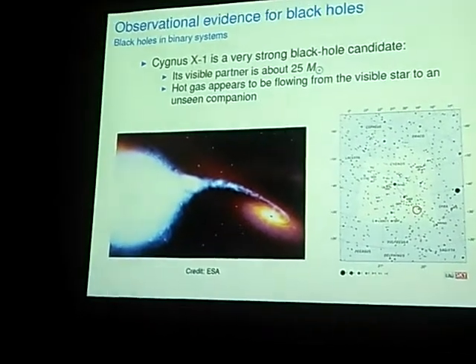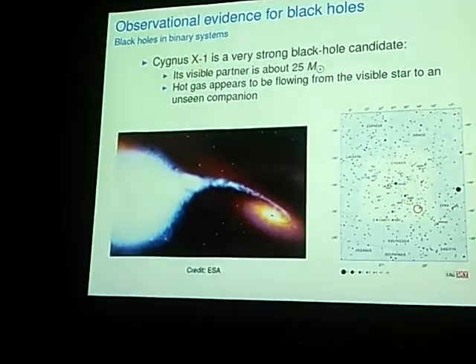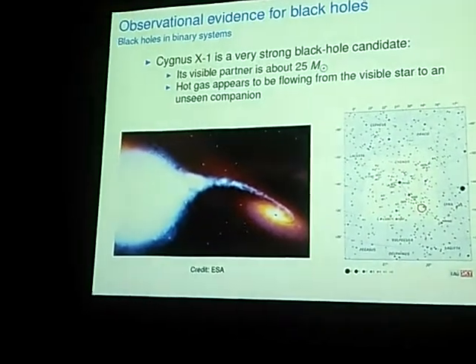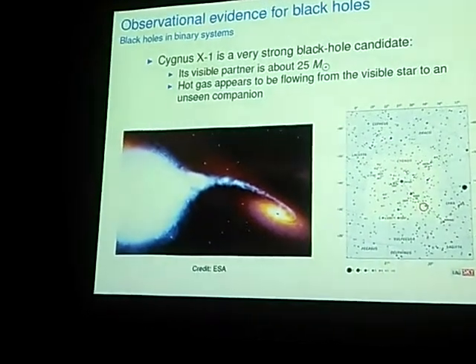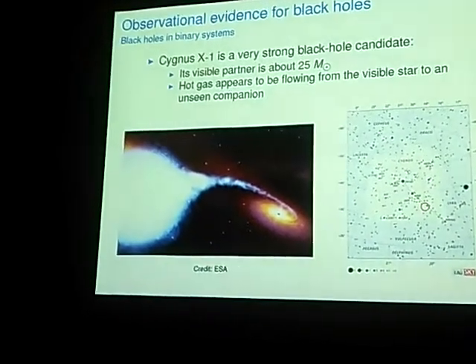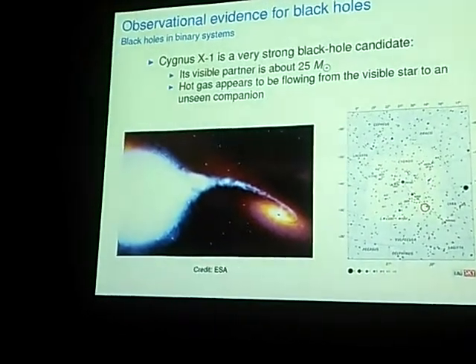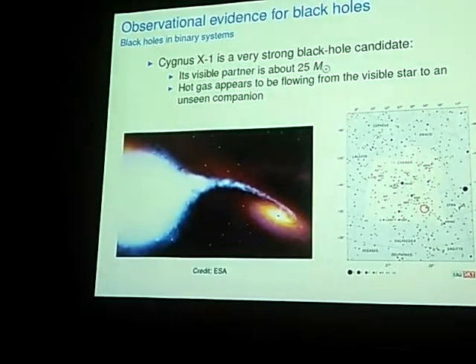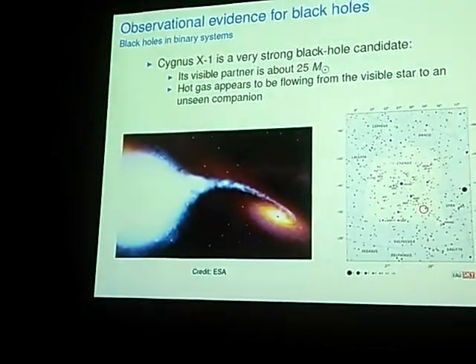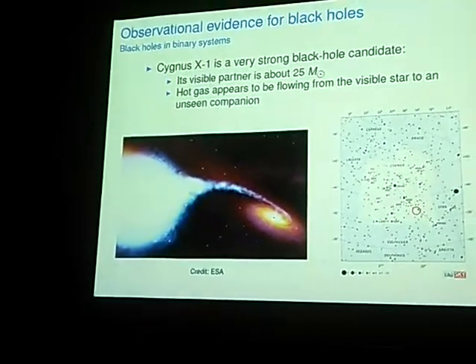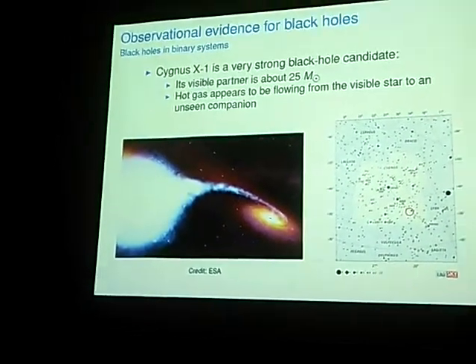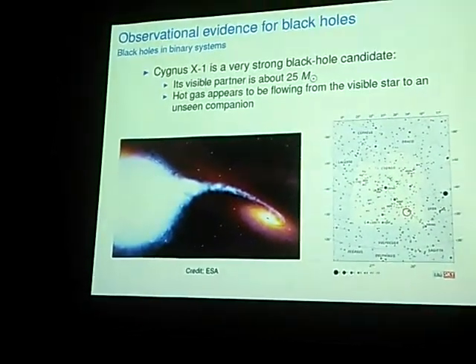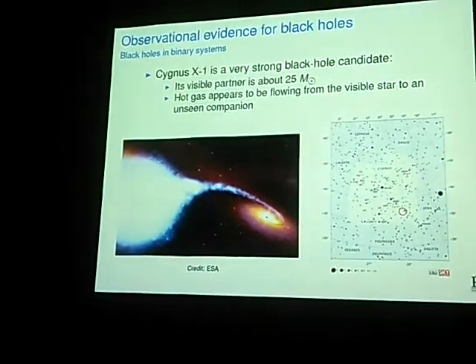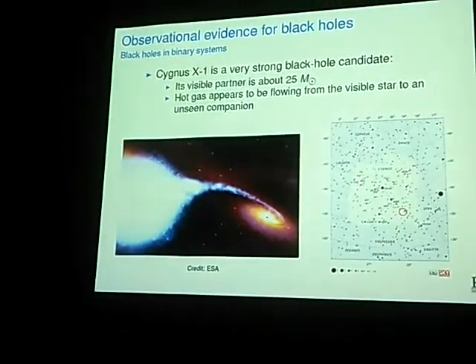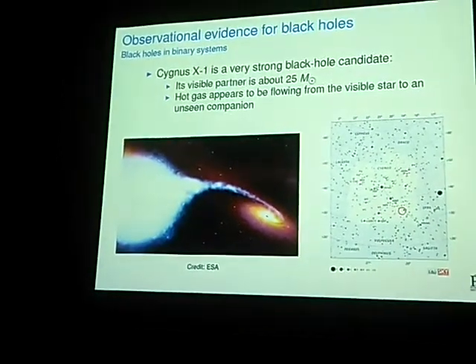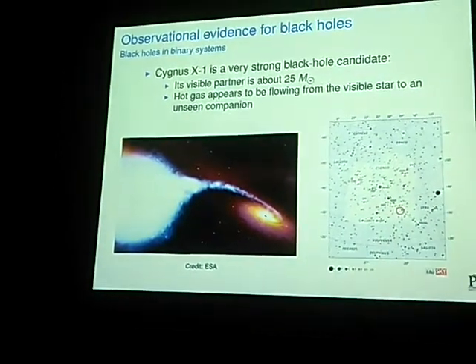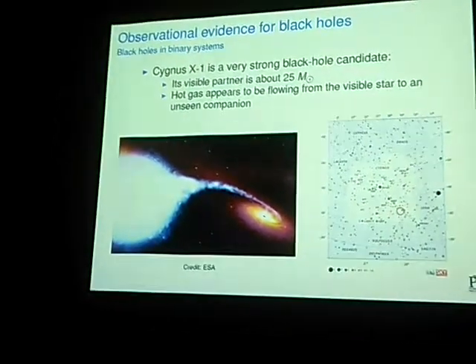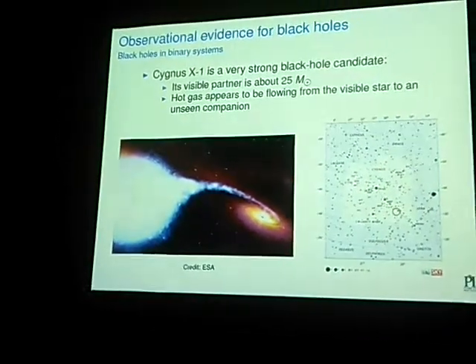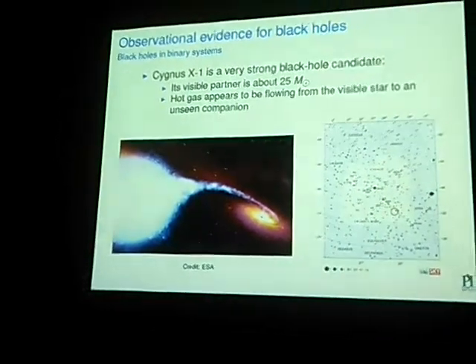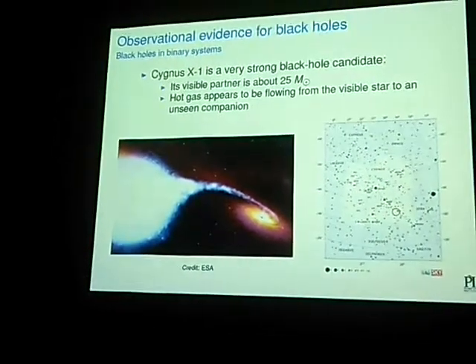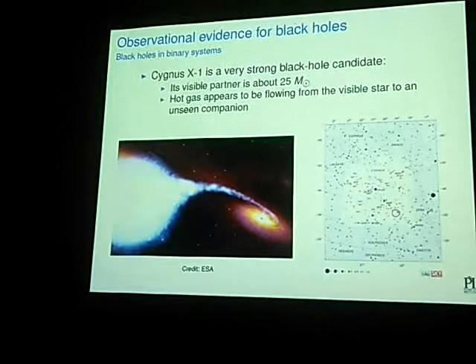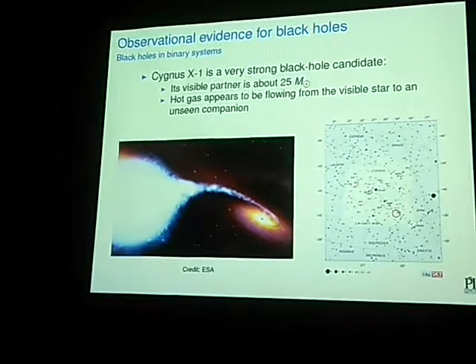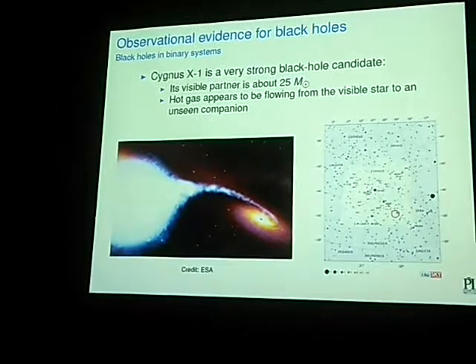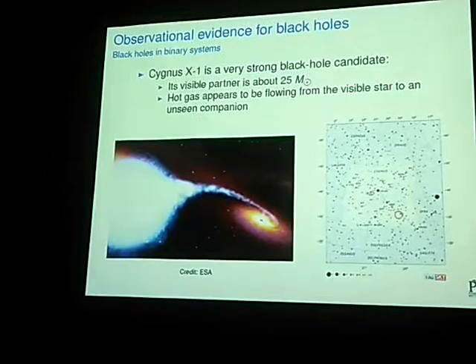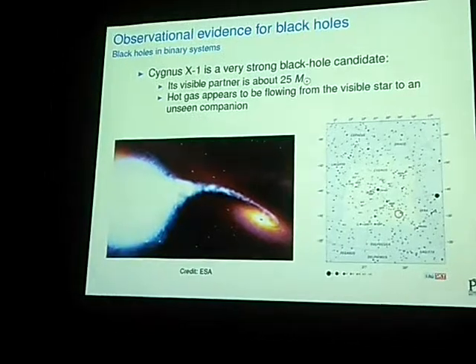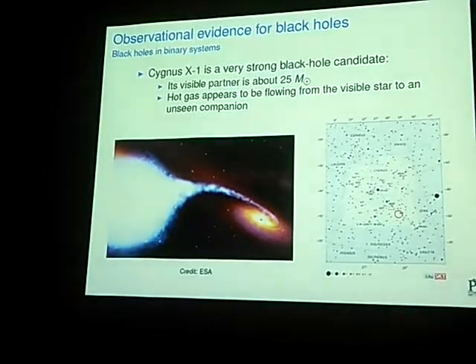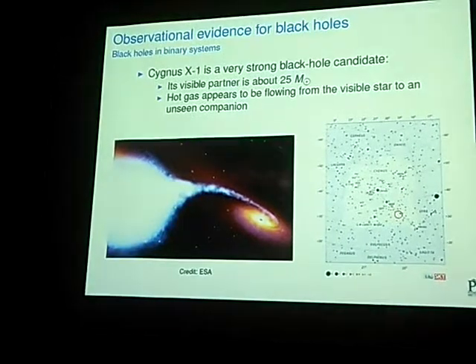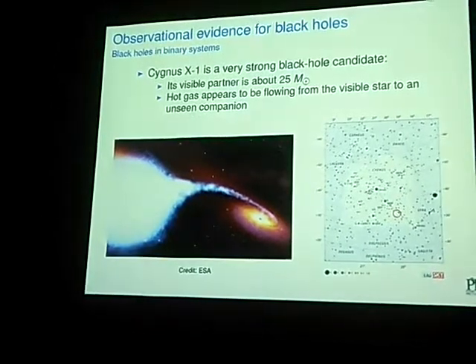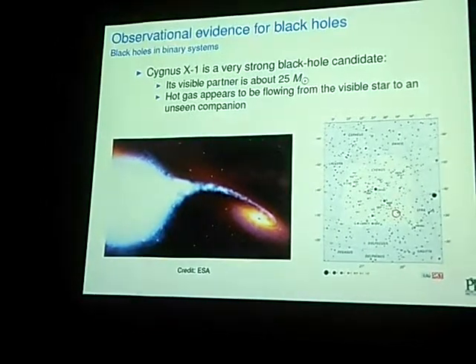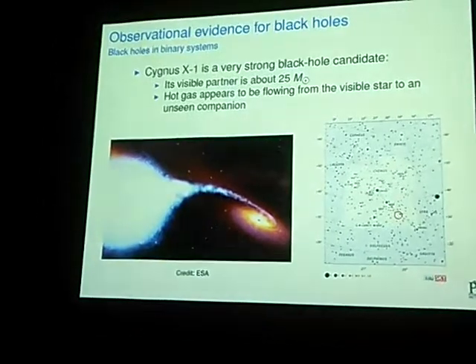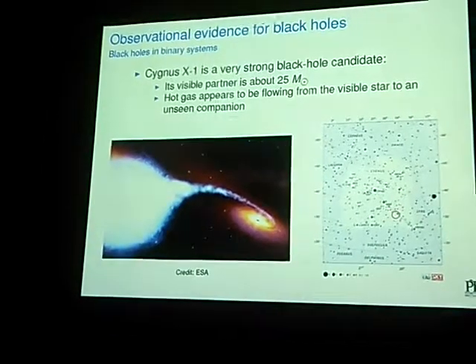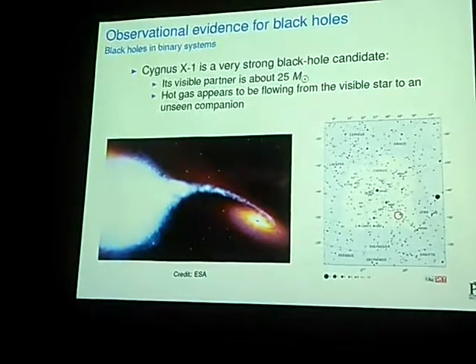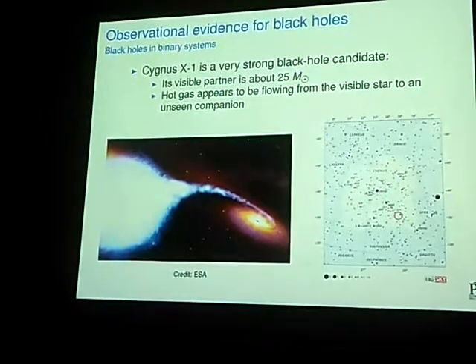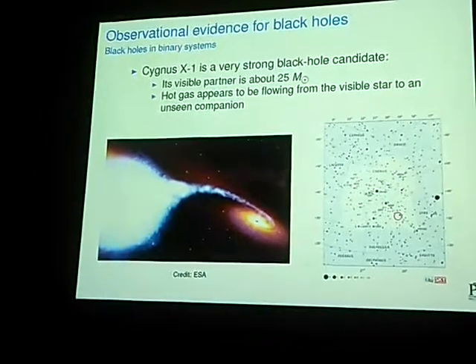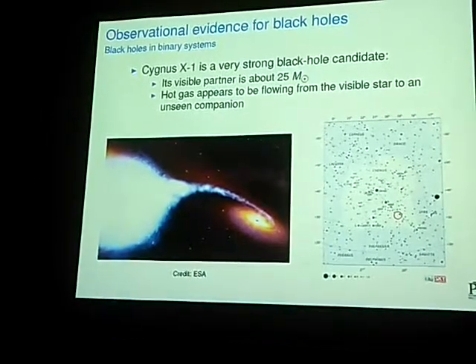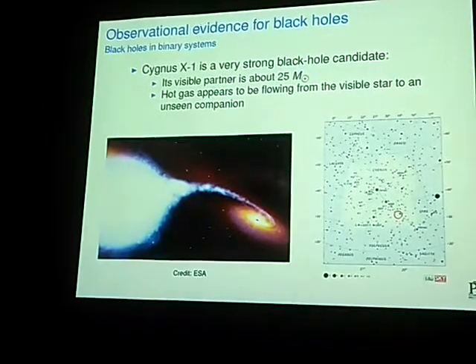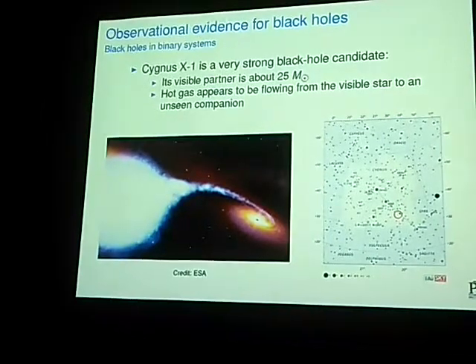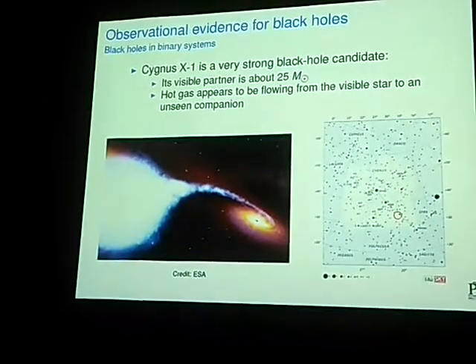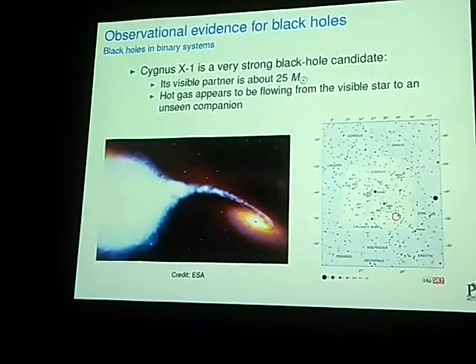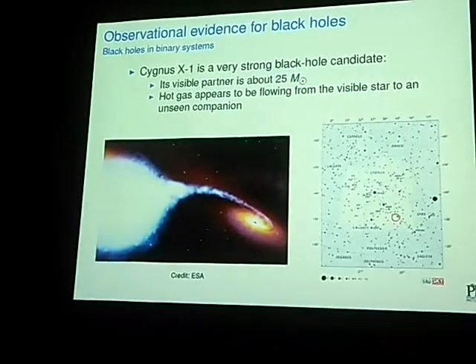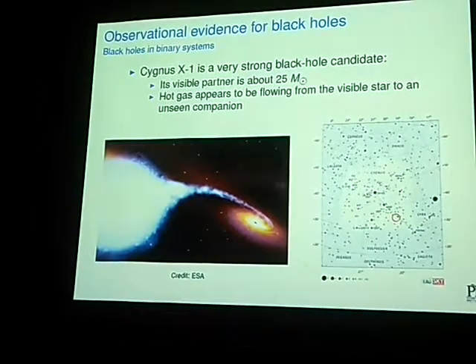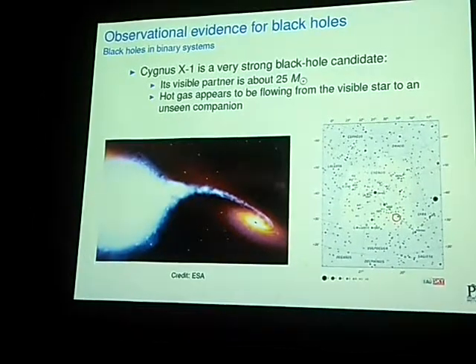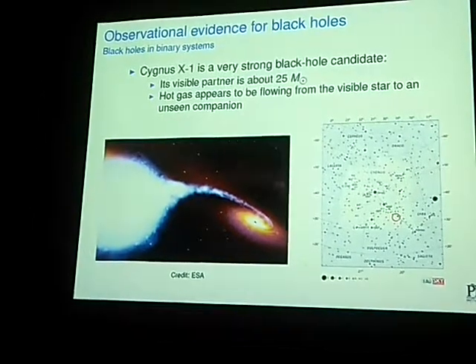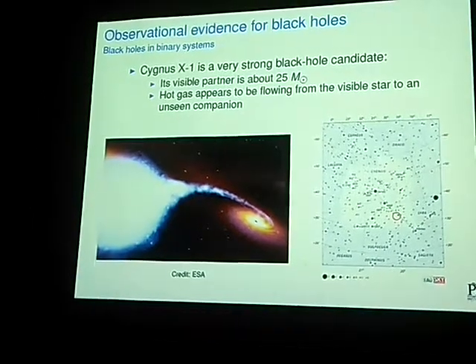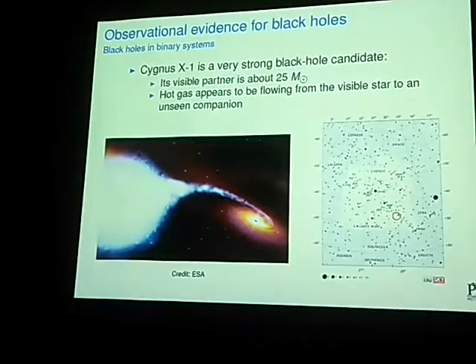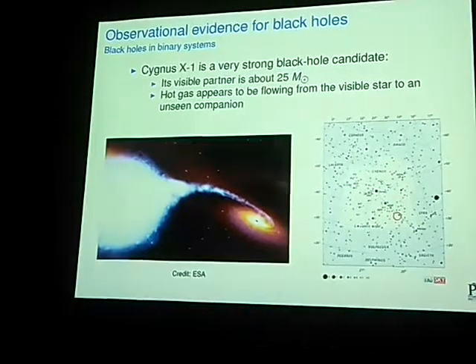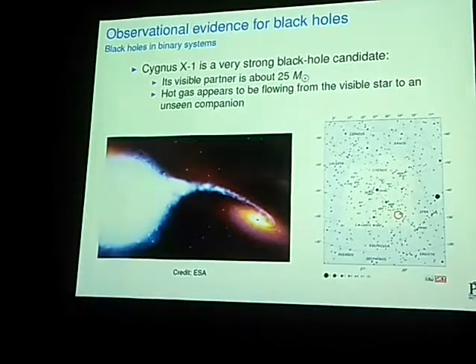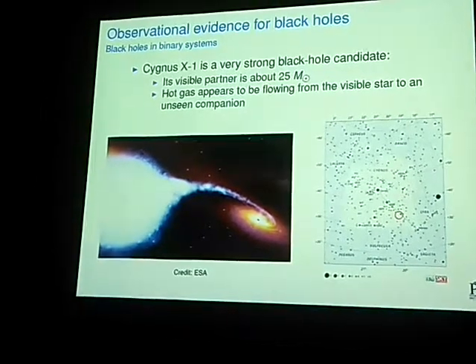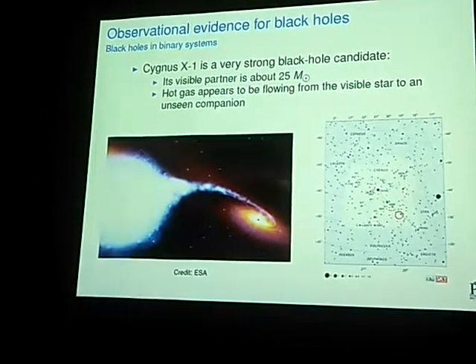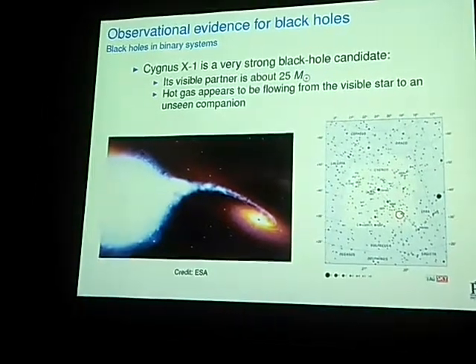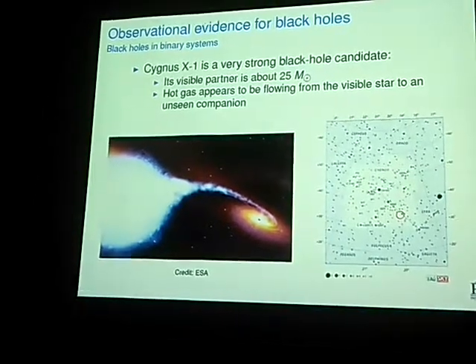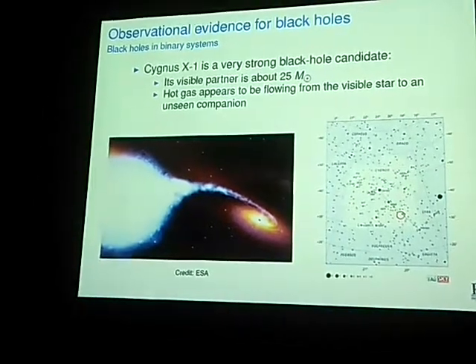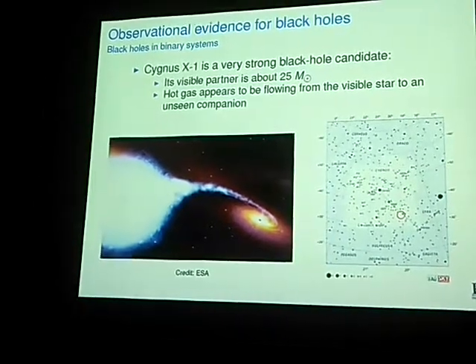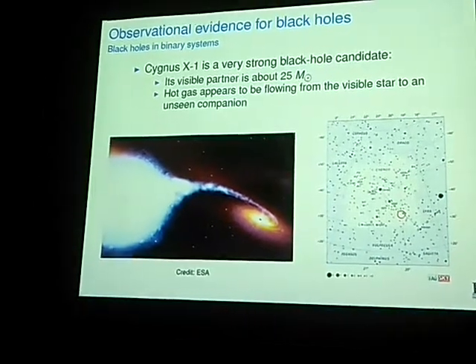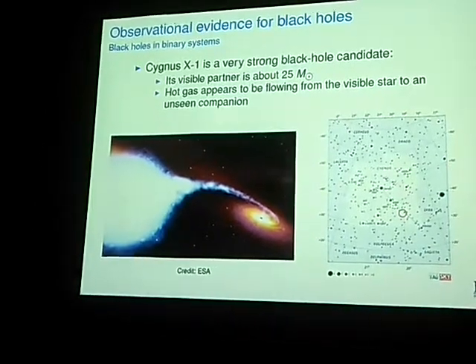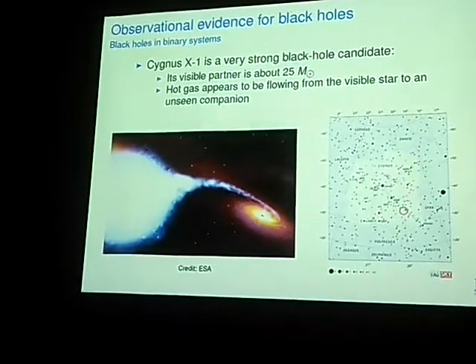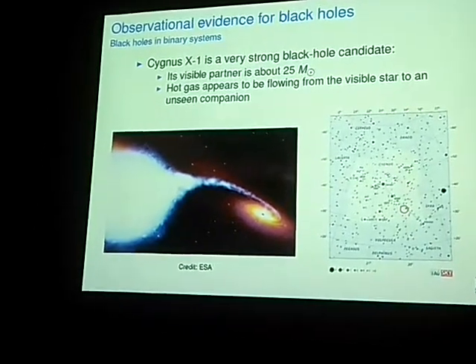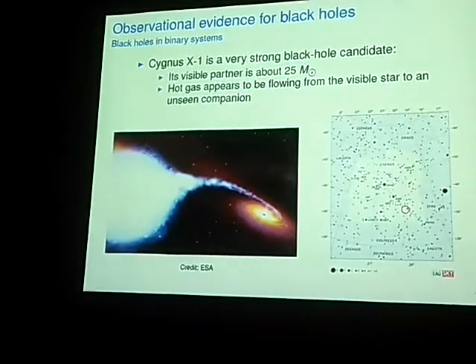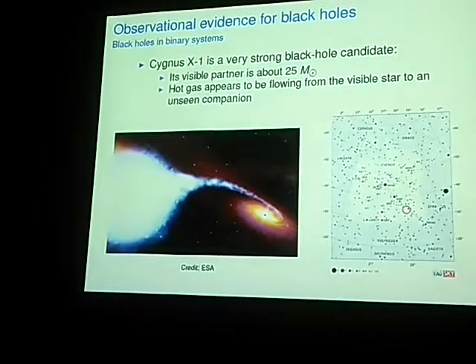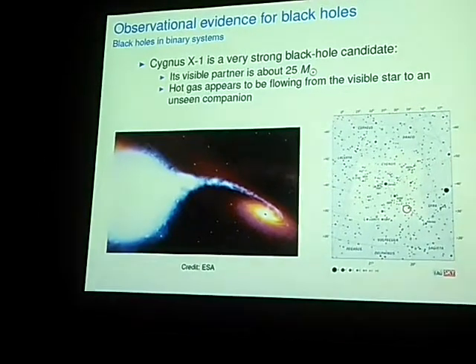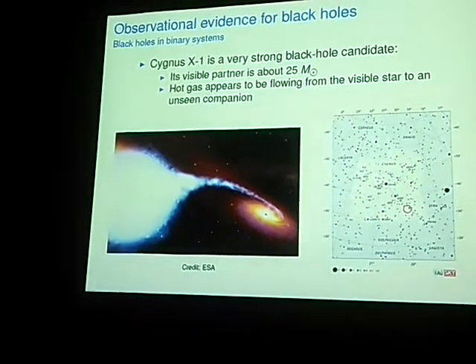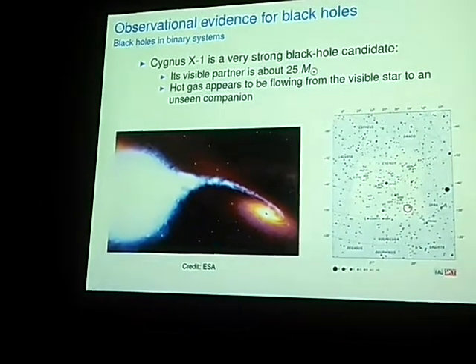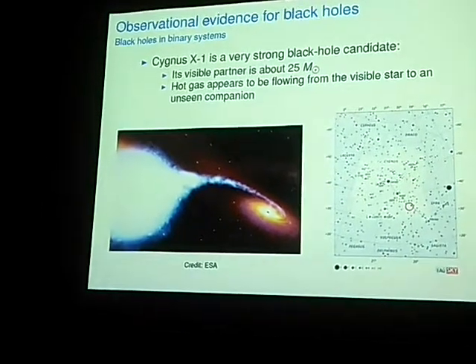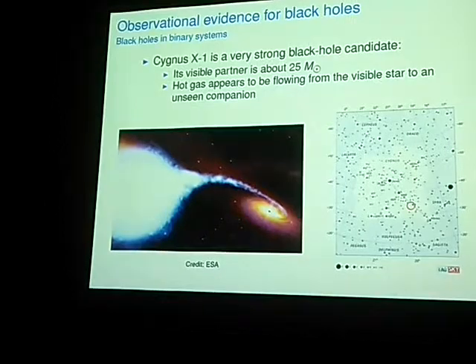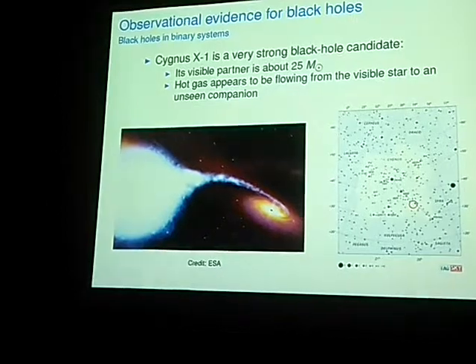So what we see coming from Cygnus X-1 is matter being ejected along this area here that is pointing at us. We can't see the star — it's still obscured by dust — but the X-rays pass right through it, so that's what we observe.